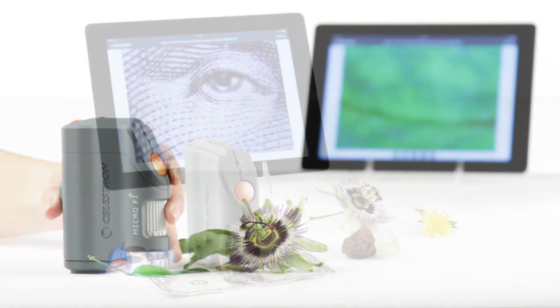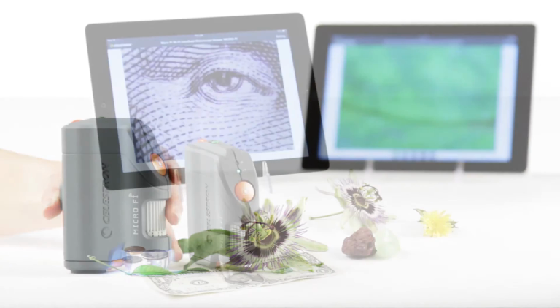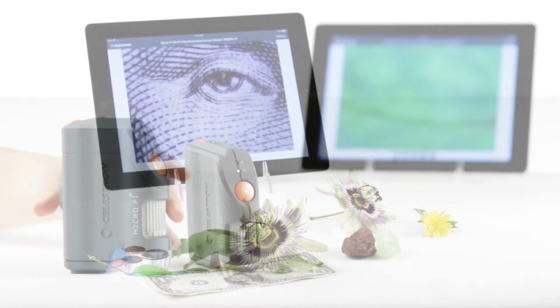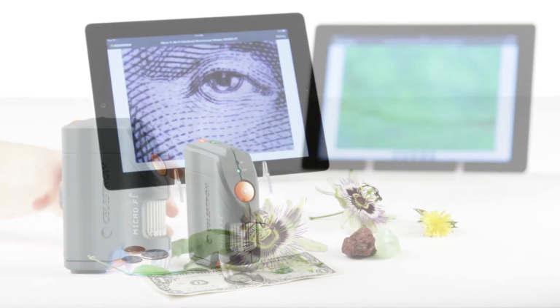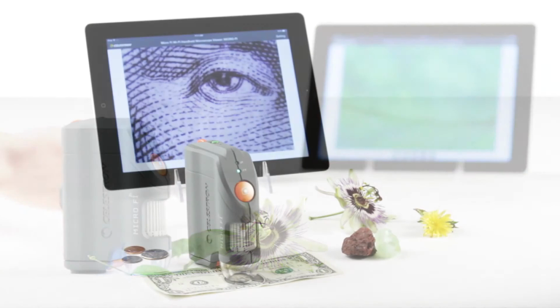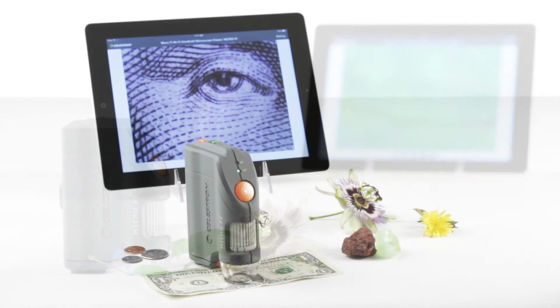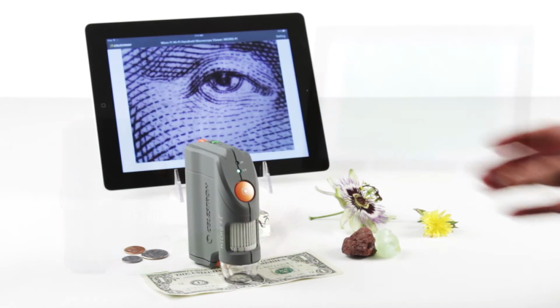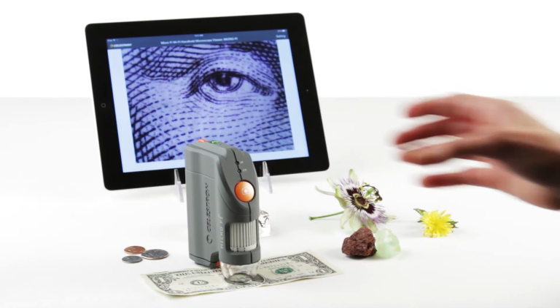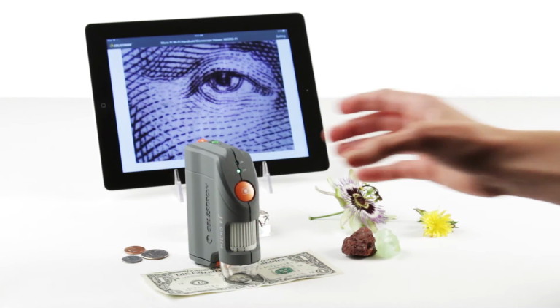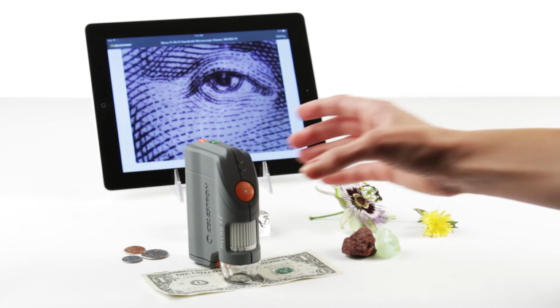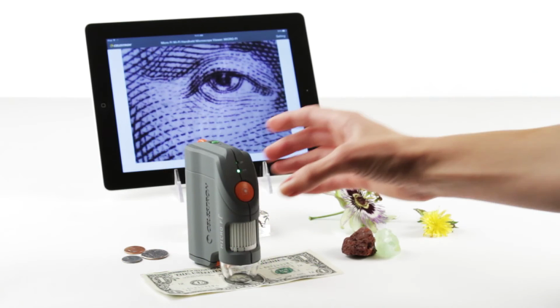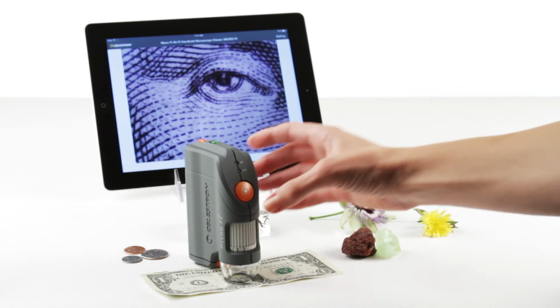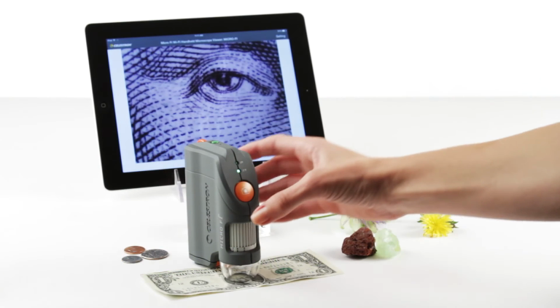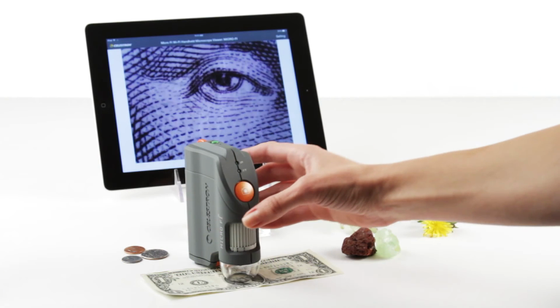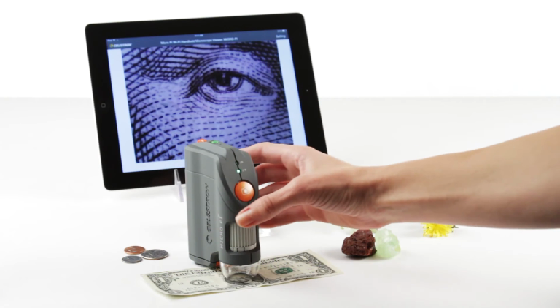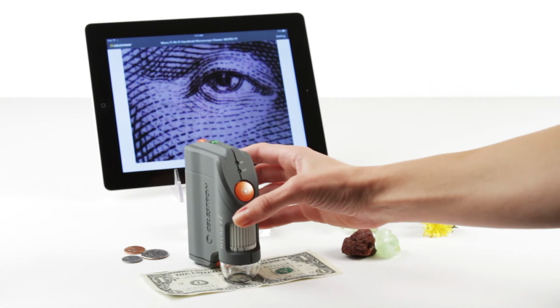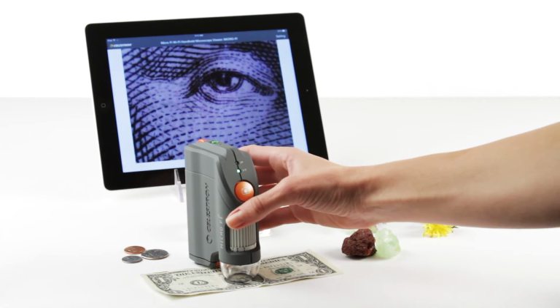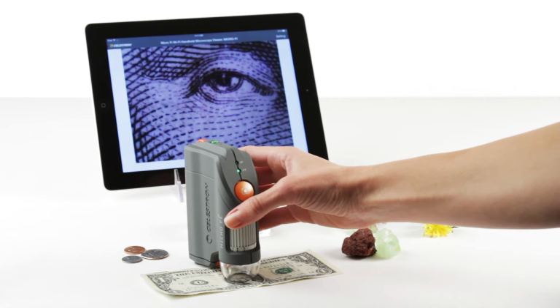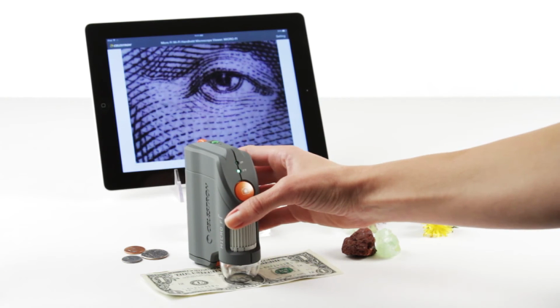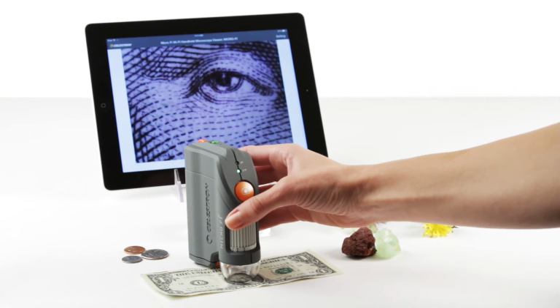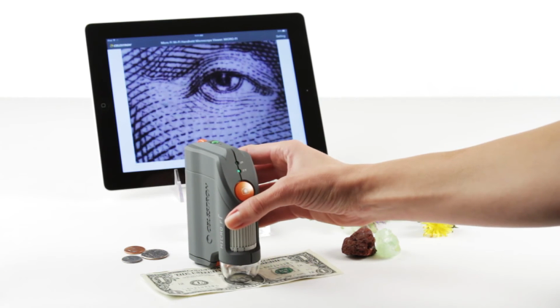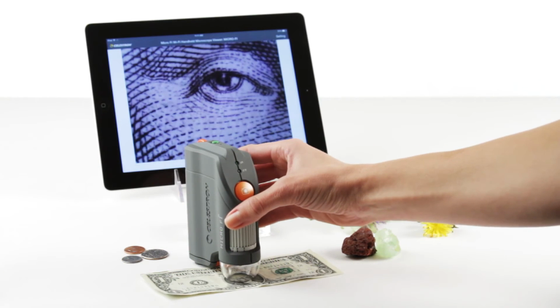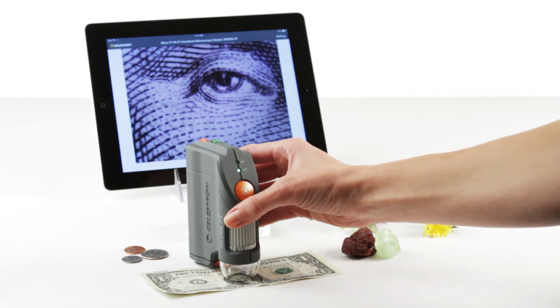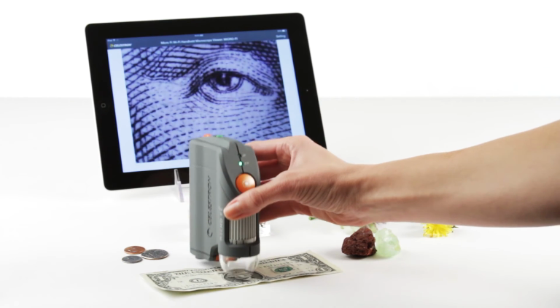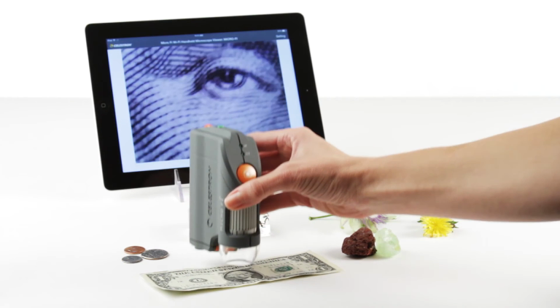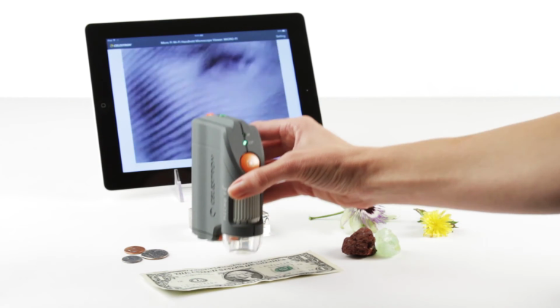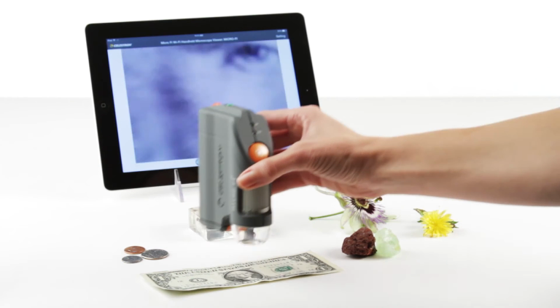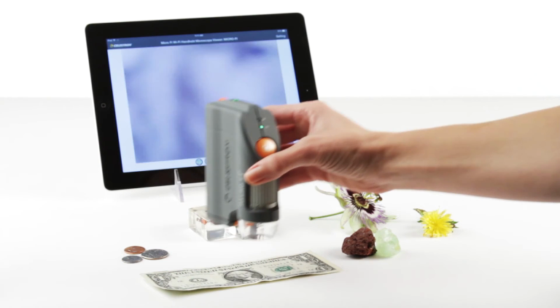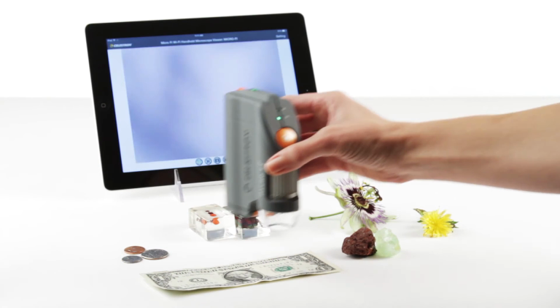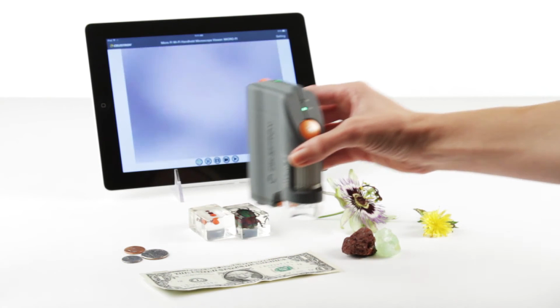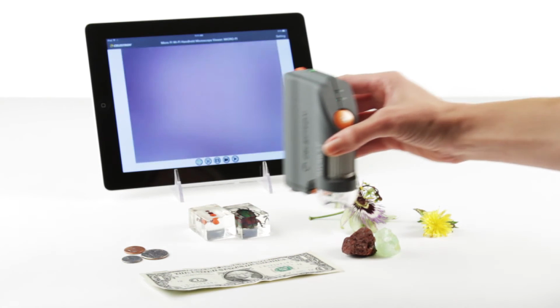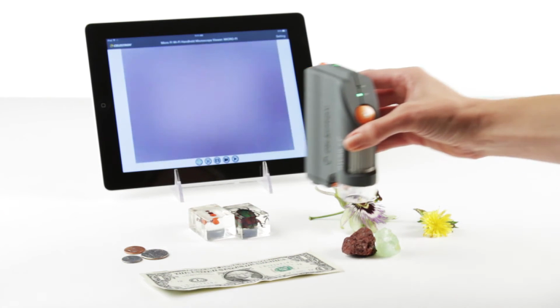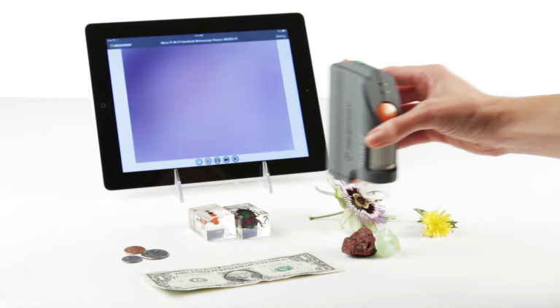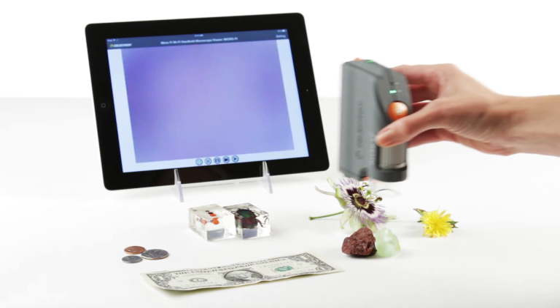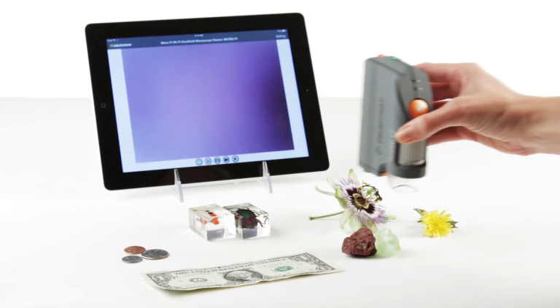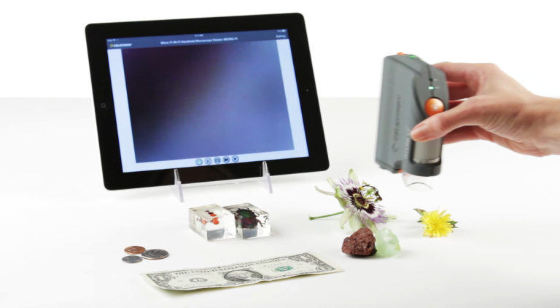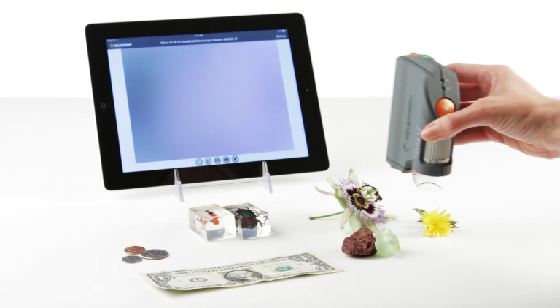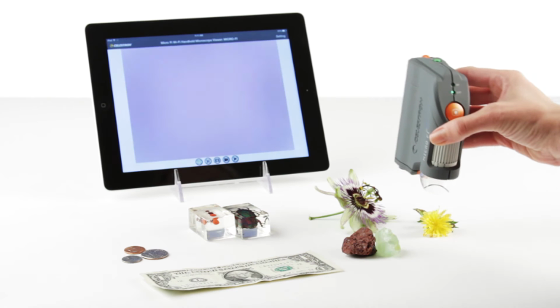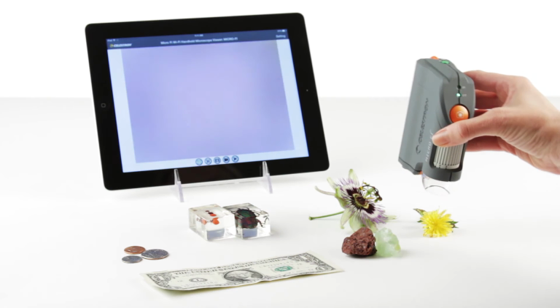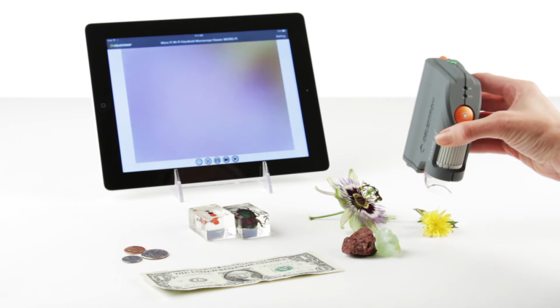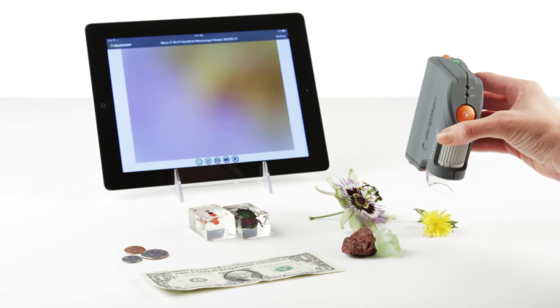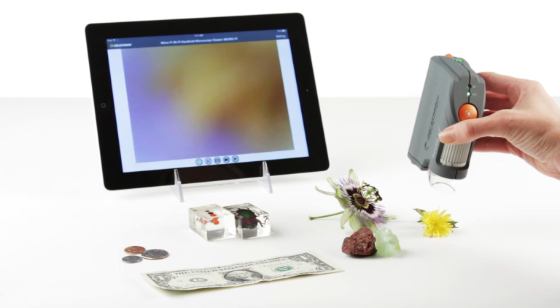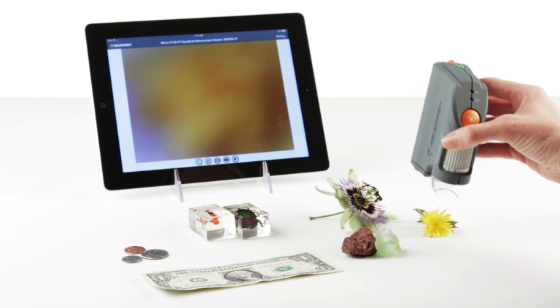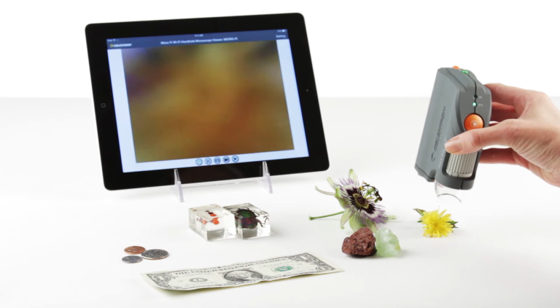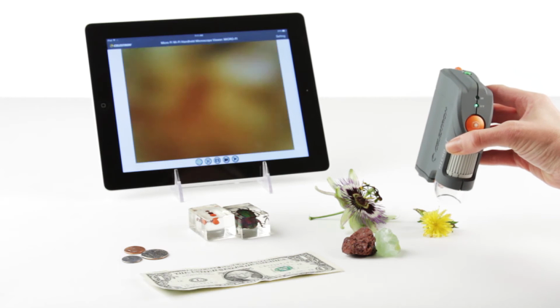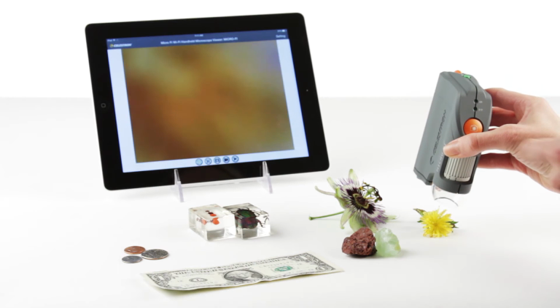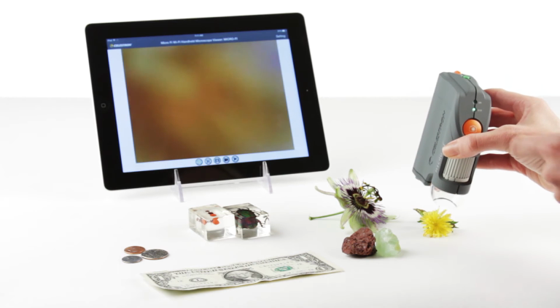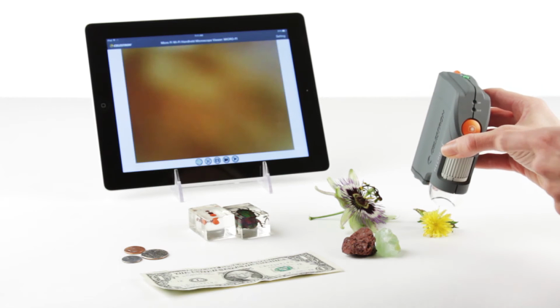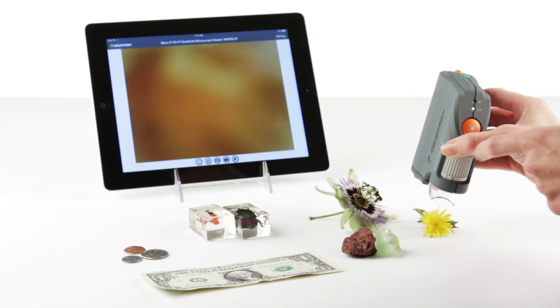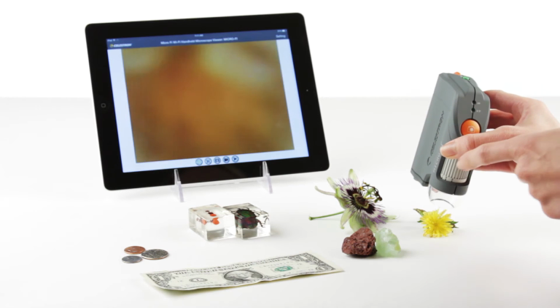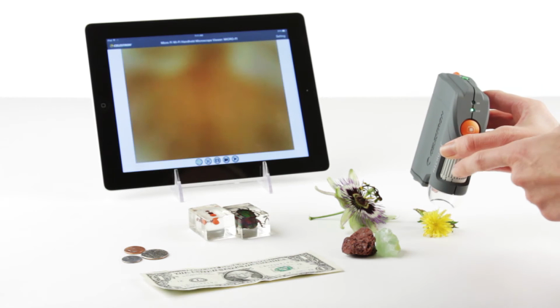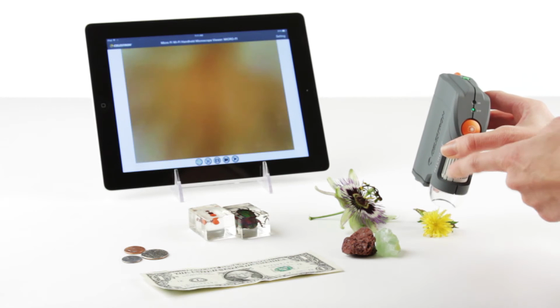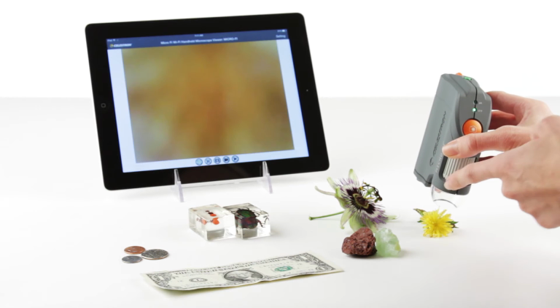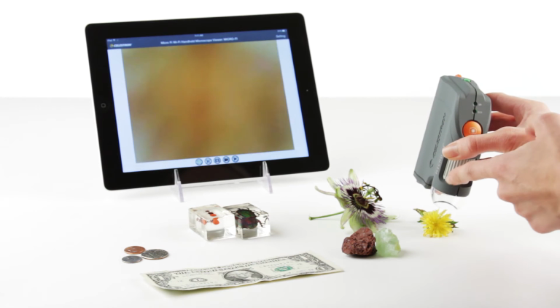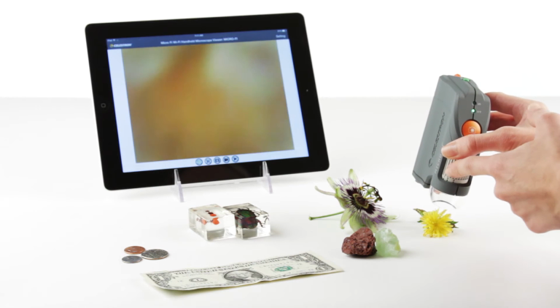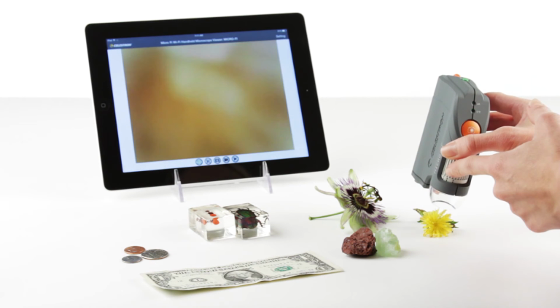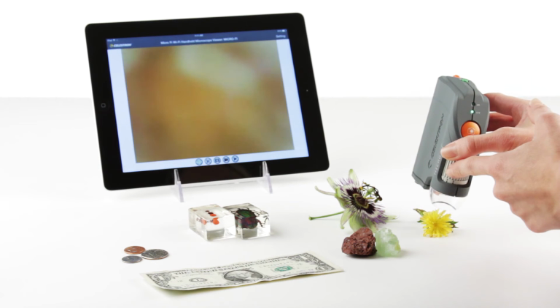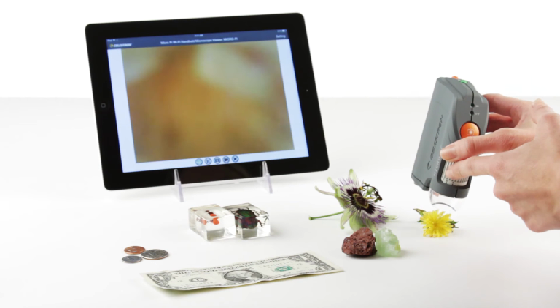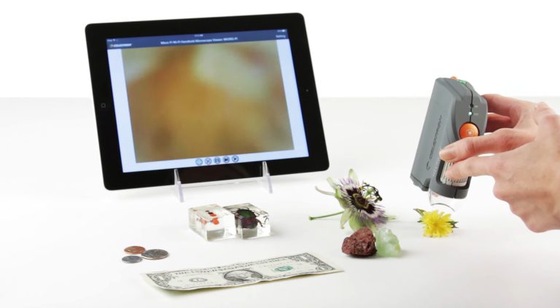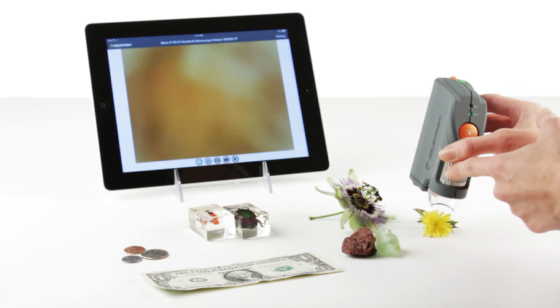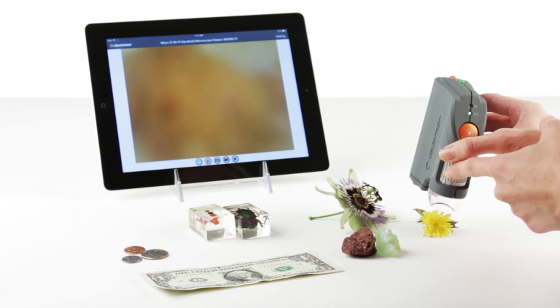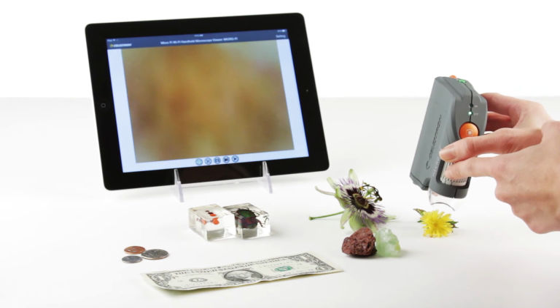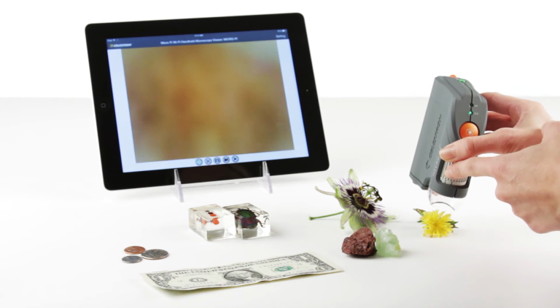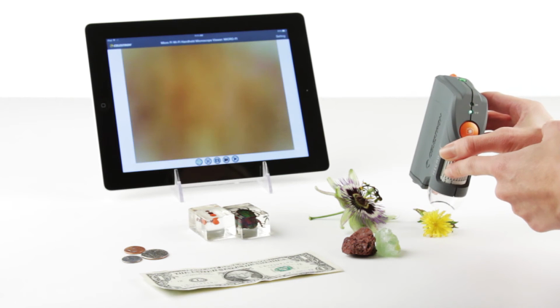MicroFi offers up to 80 times magnification, making it ideal for examining minerals, coins, insects, and other small objects.